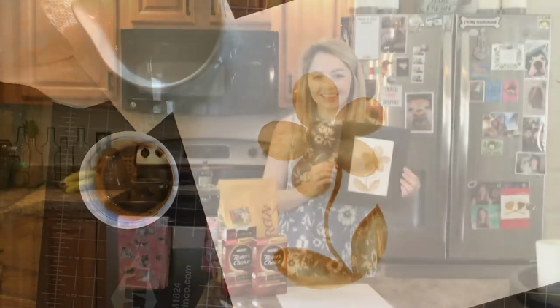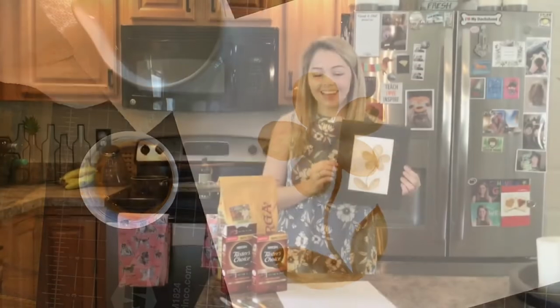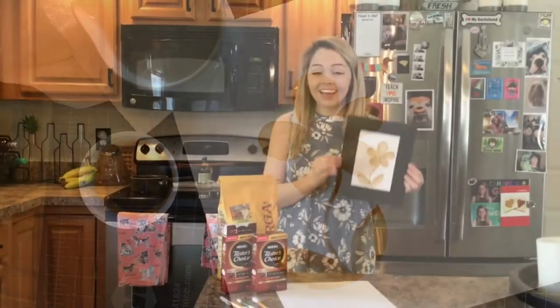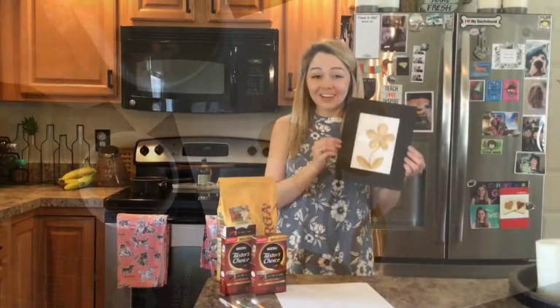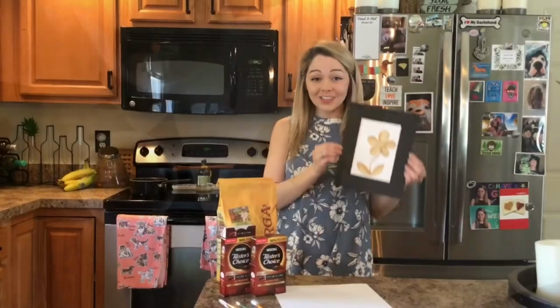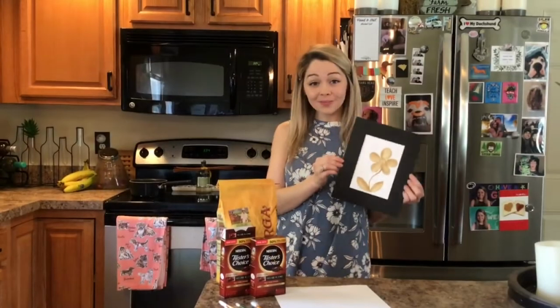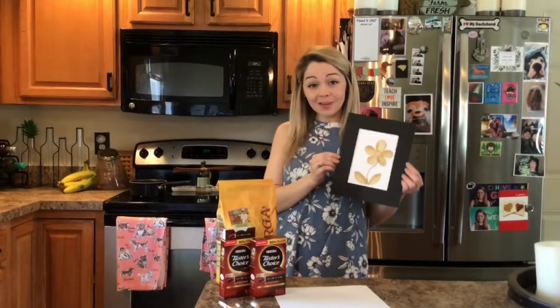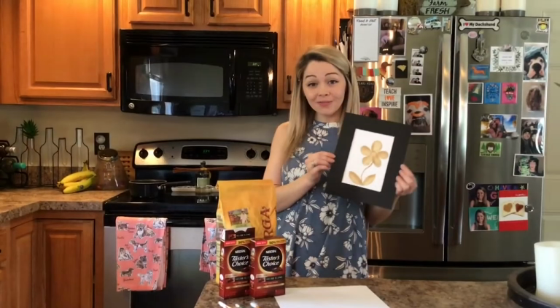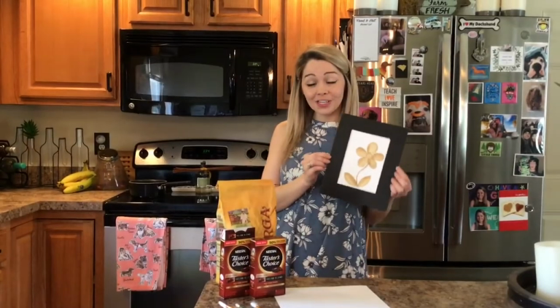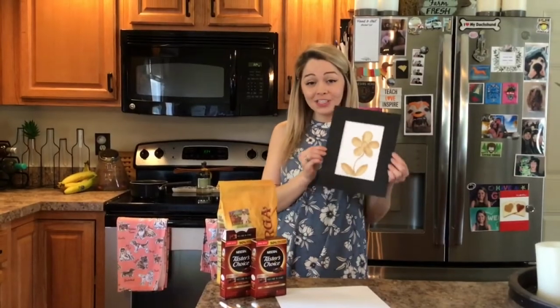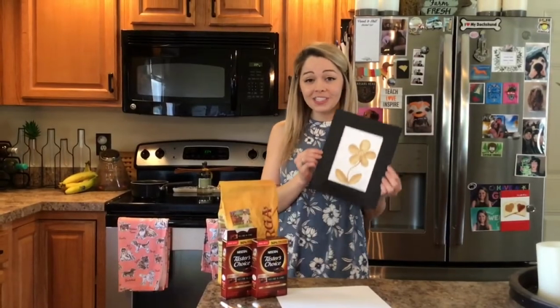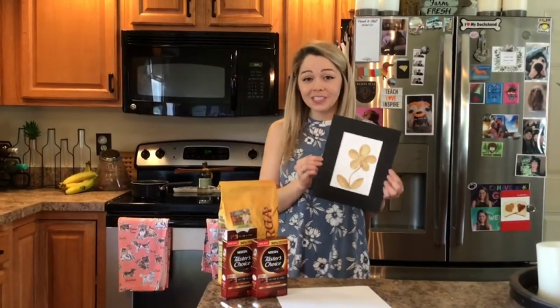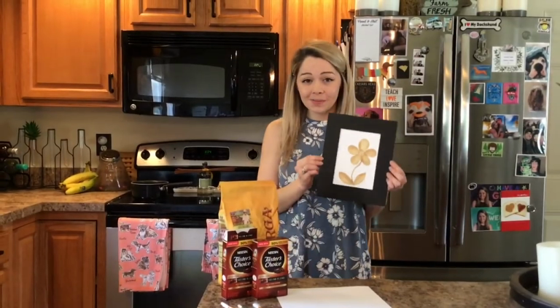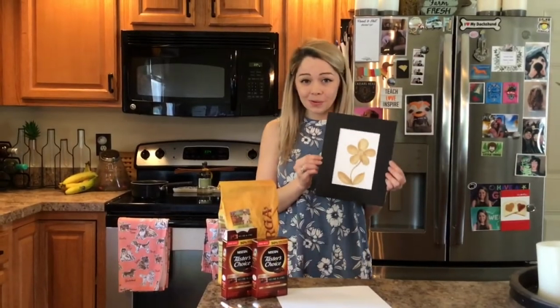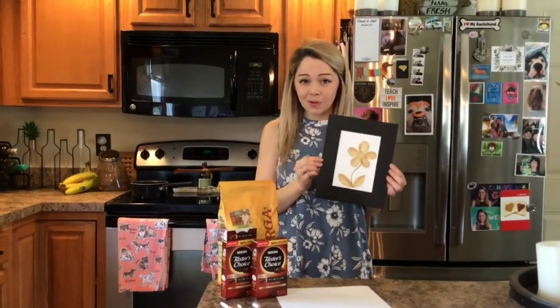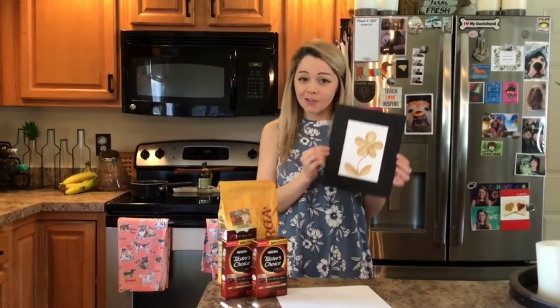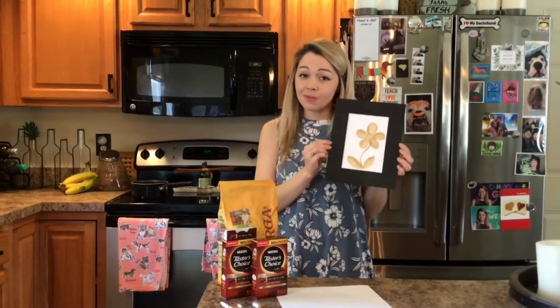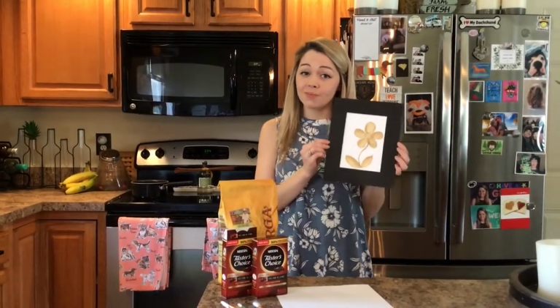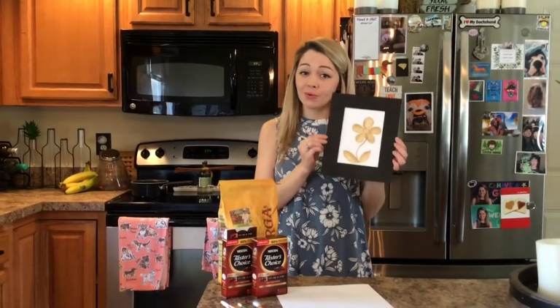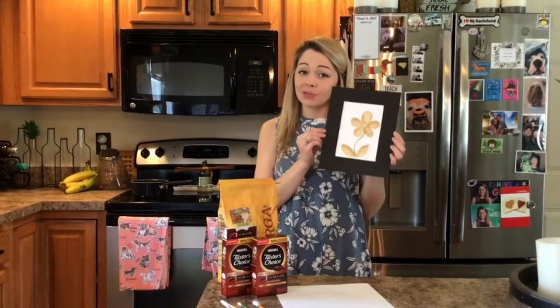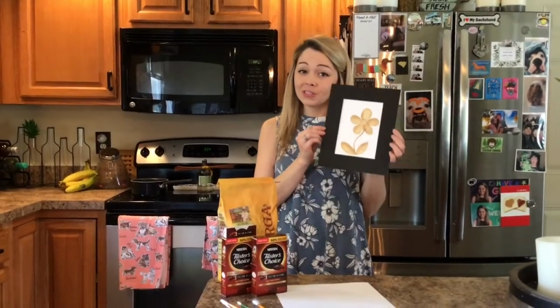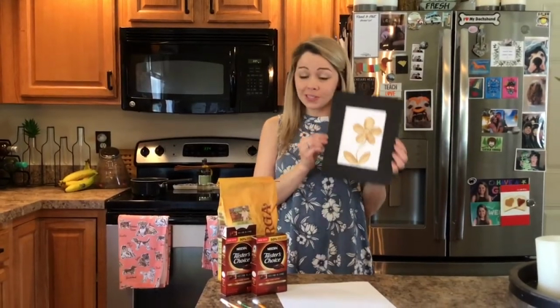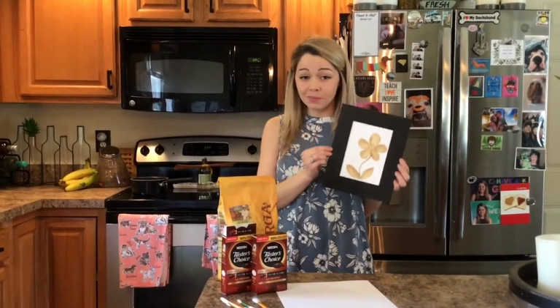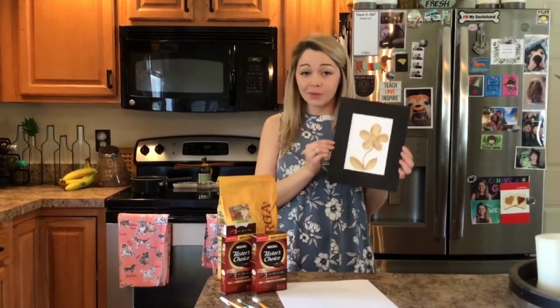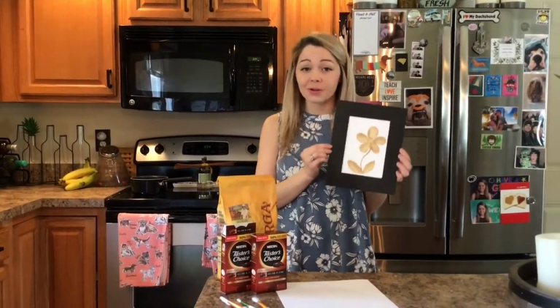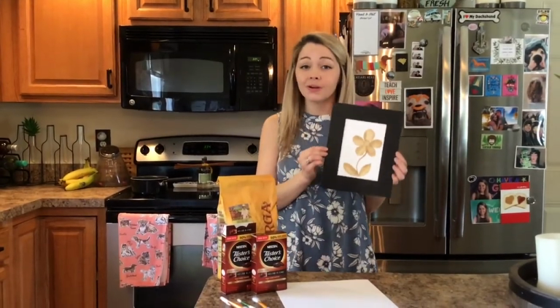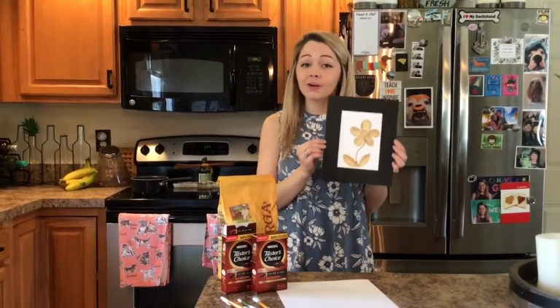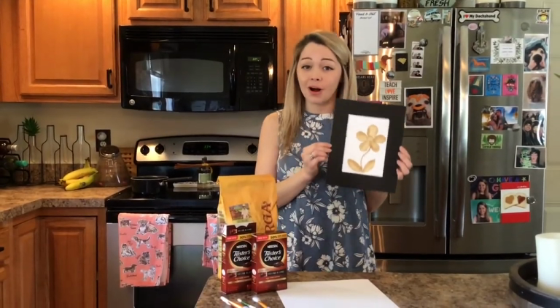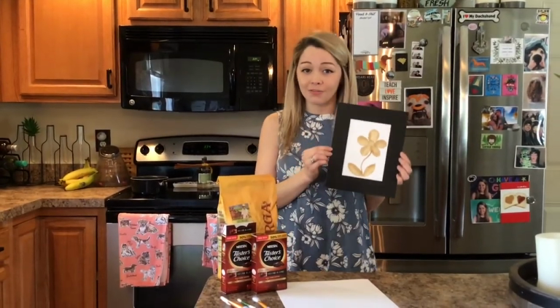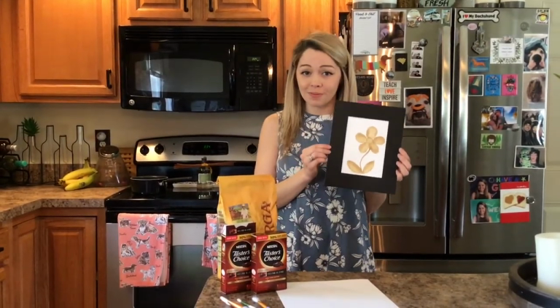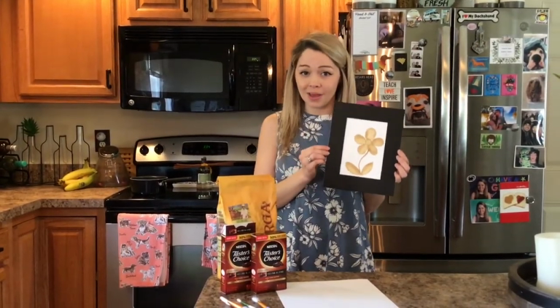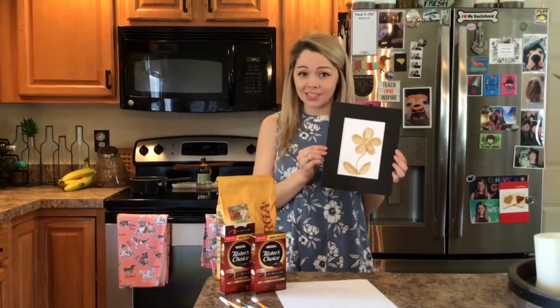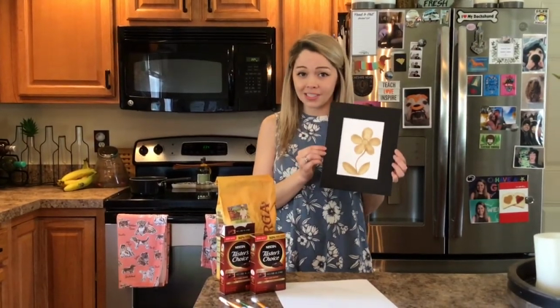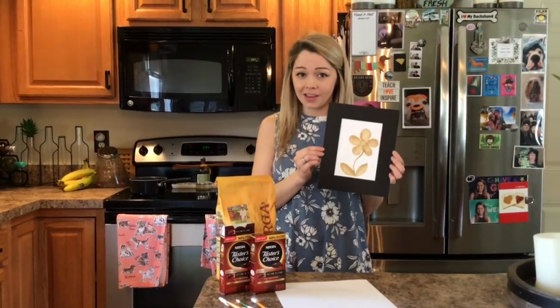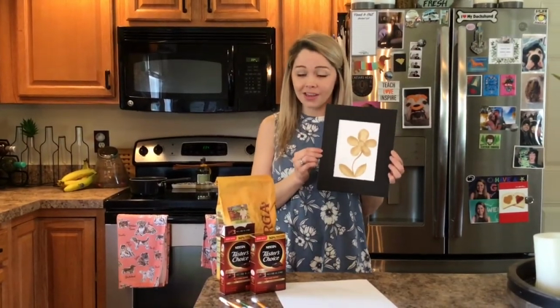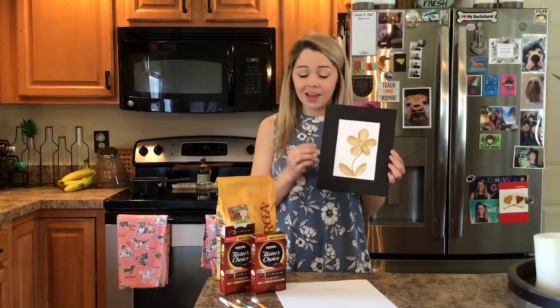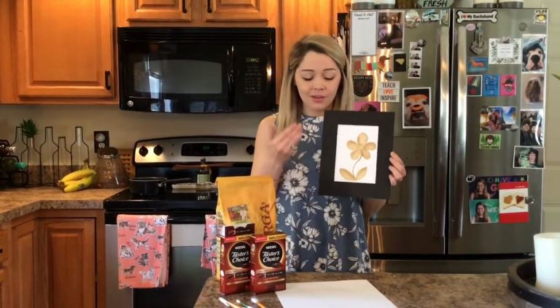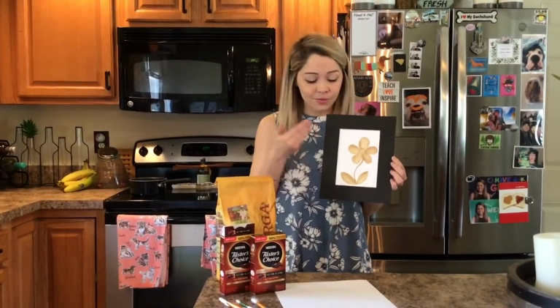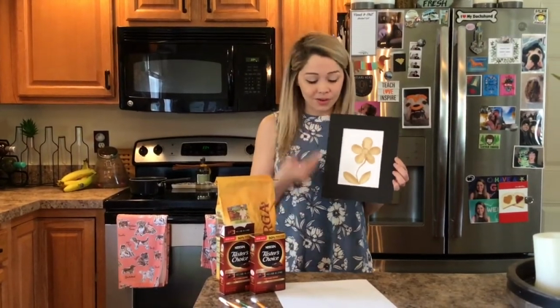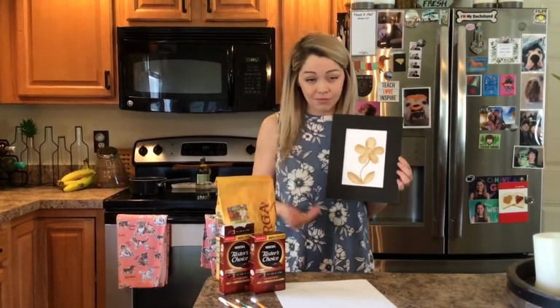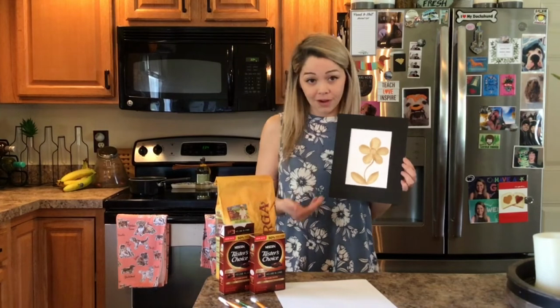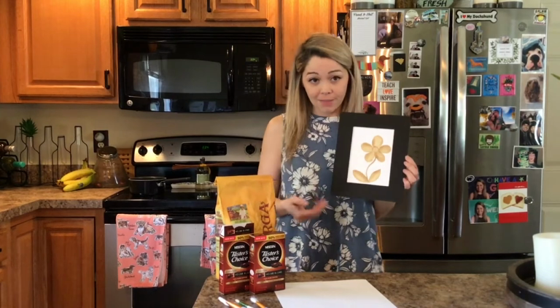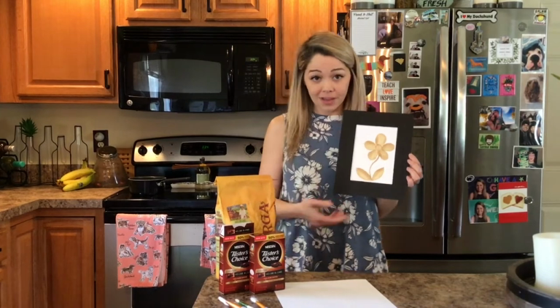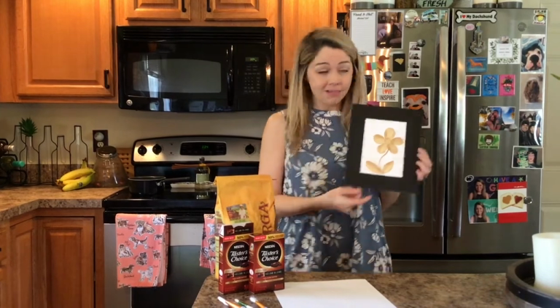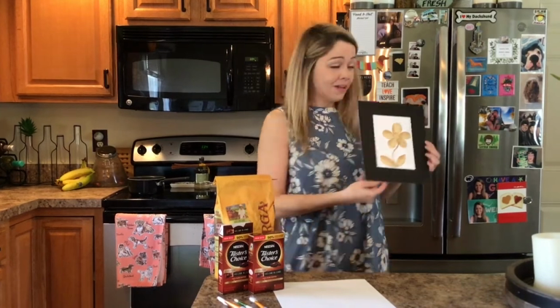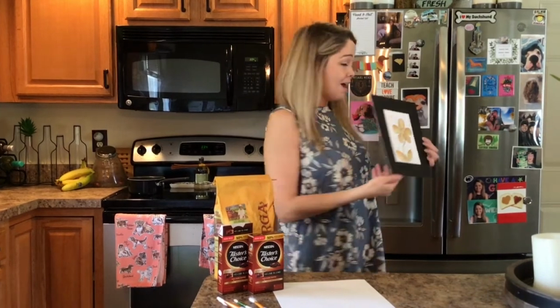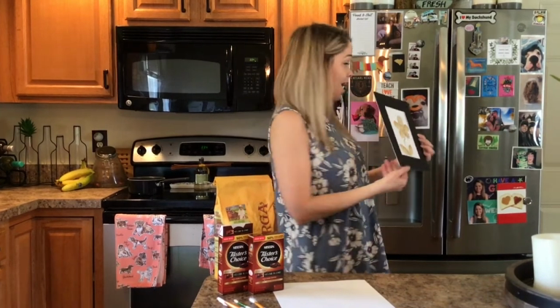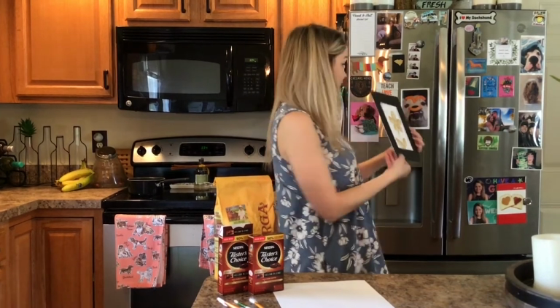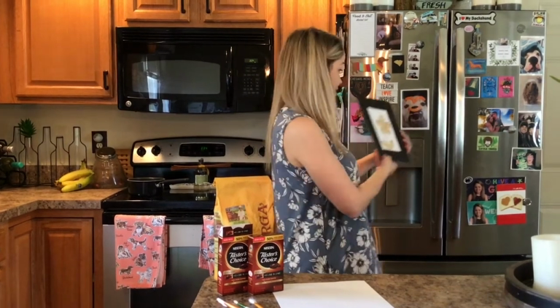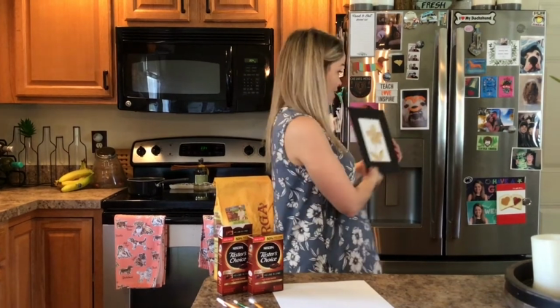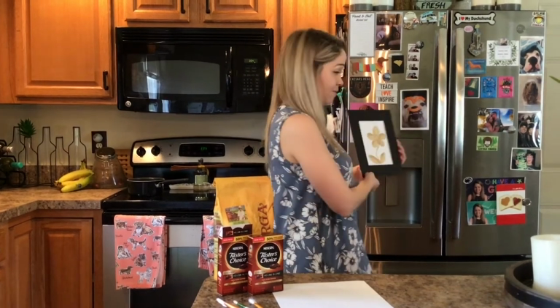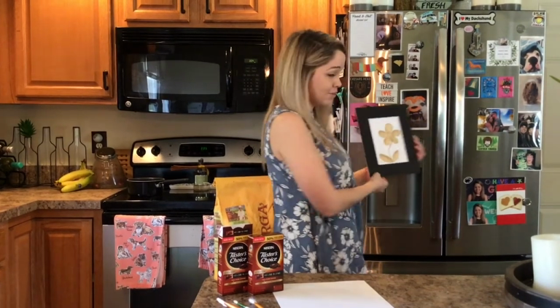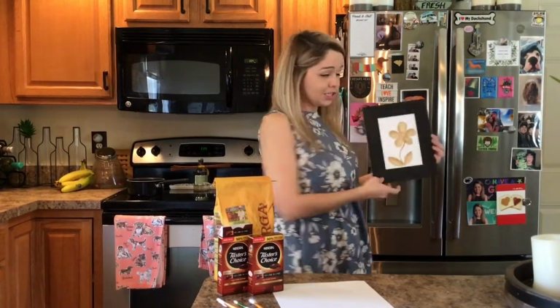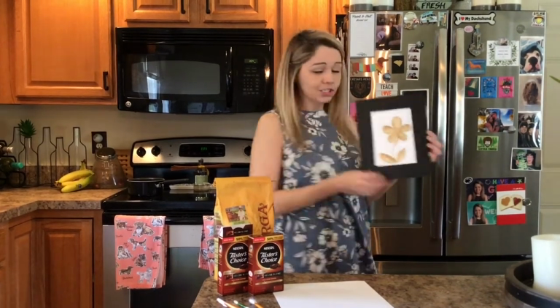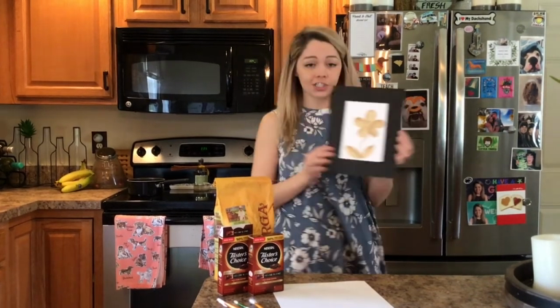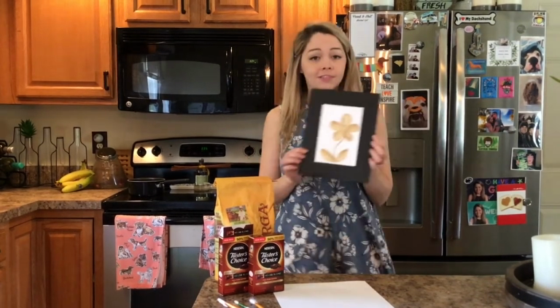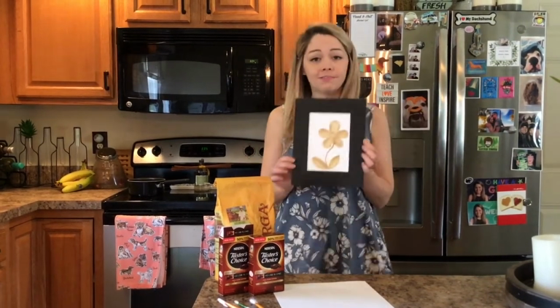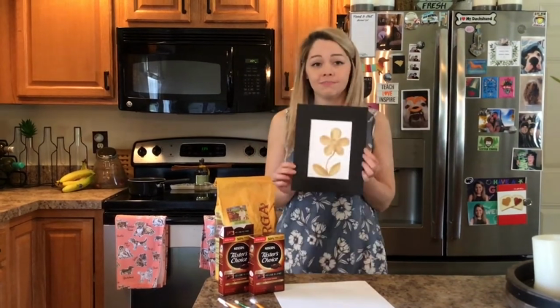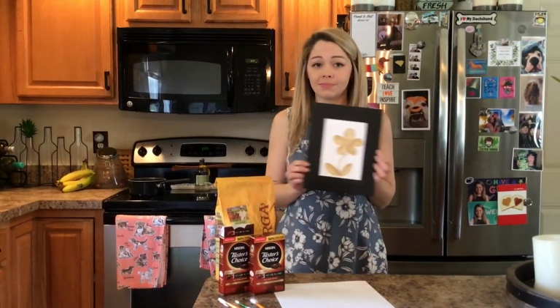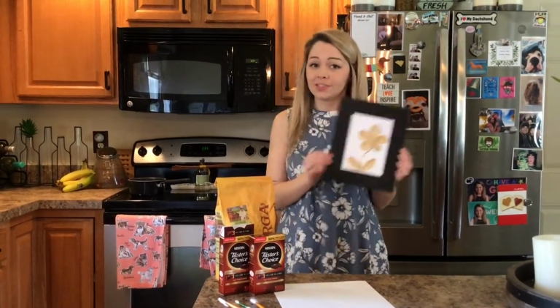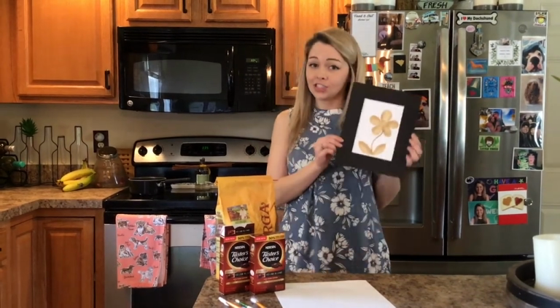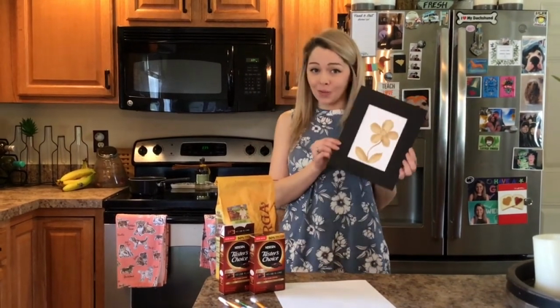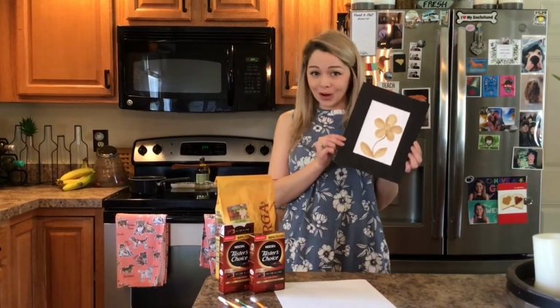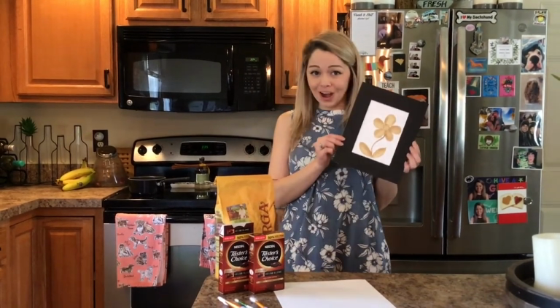Here's my finished example of my simpler coffee painting. You can frame it, hang it on the fridge, show it off.